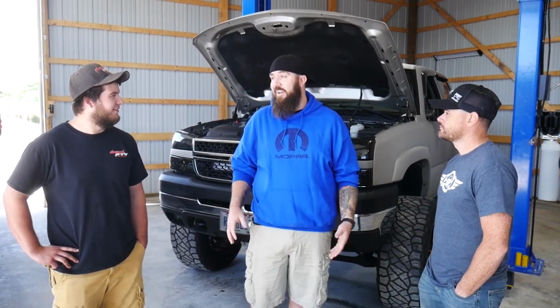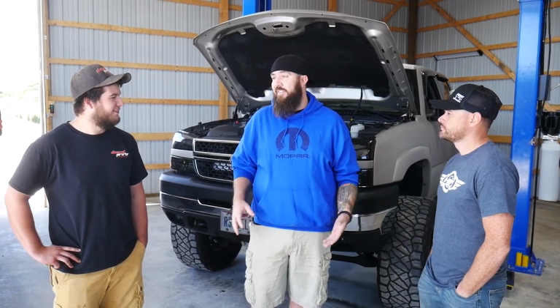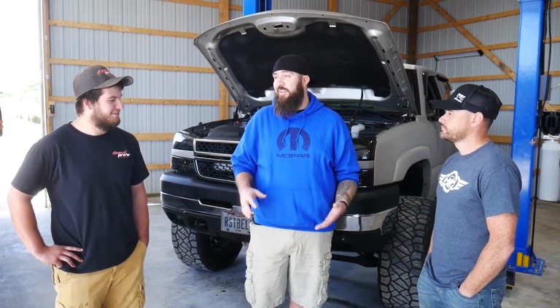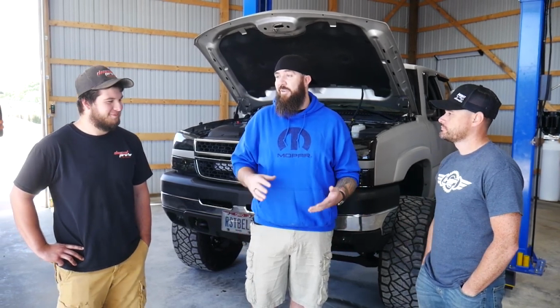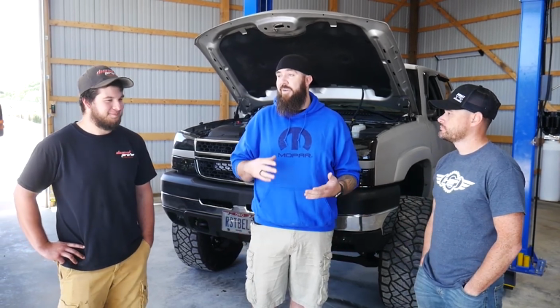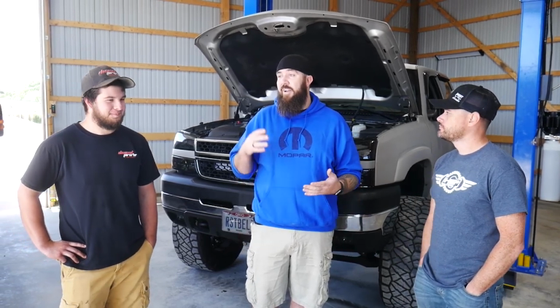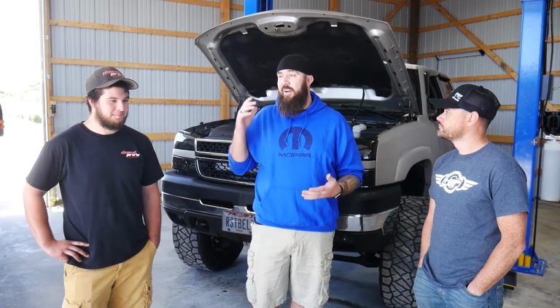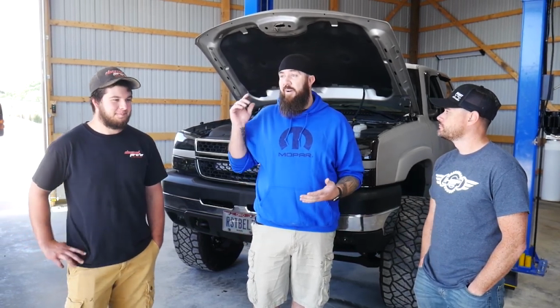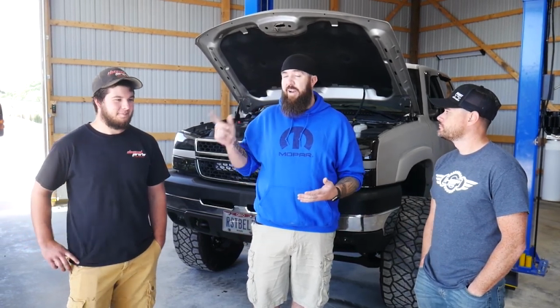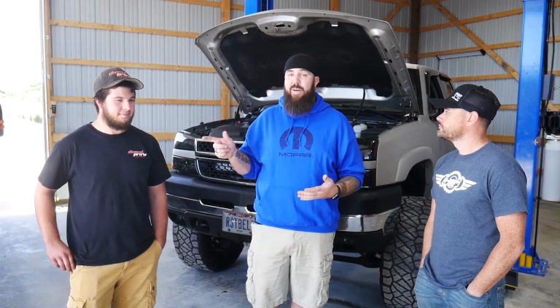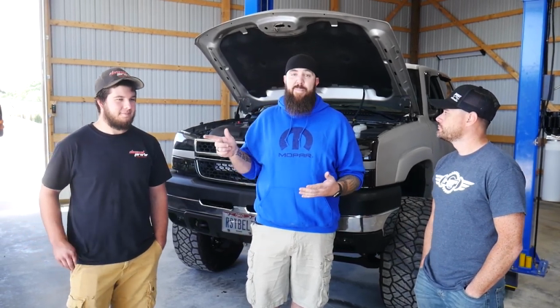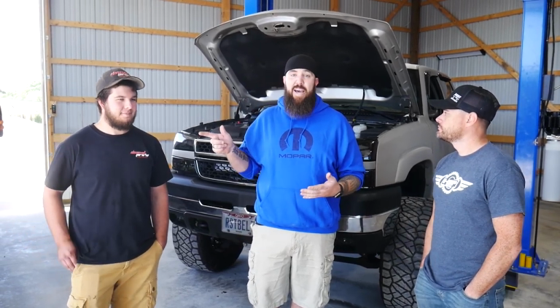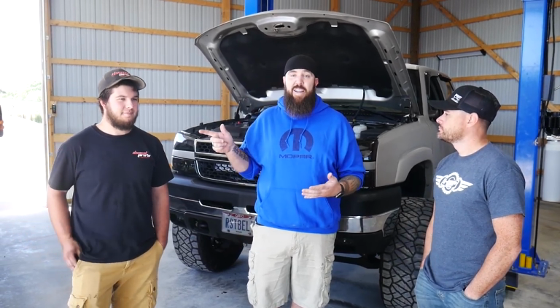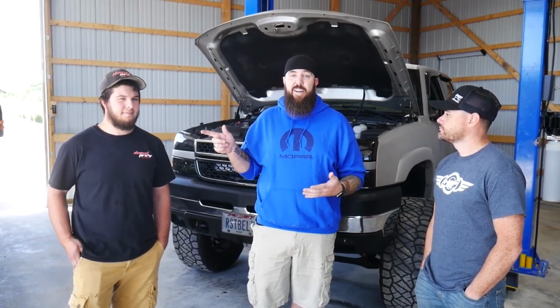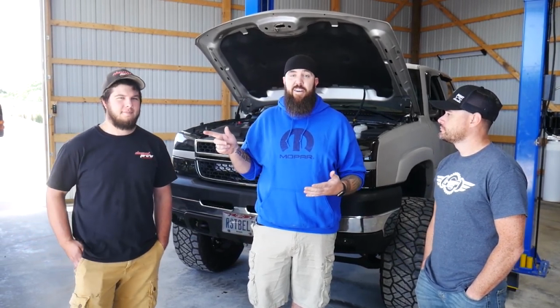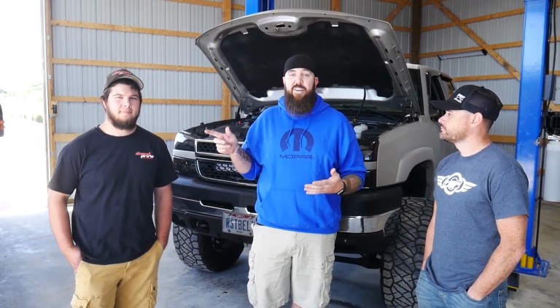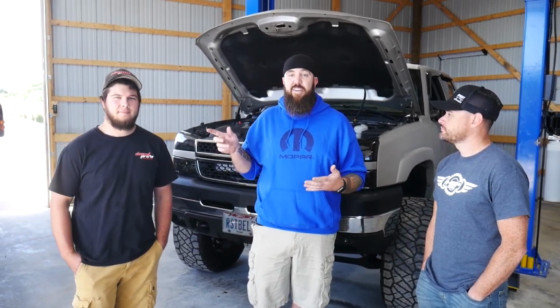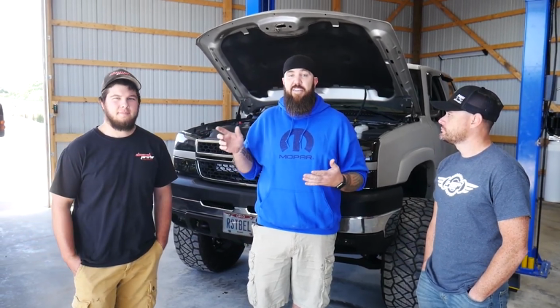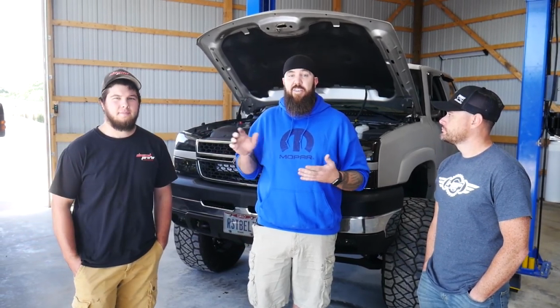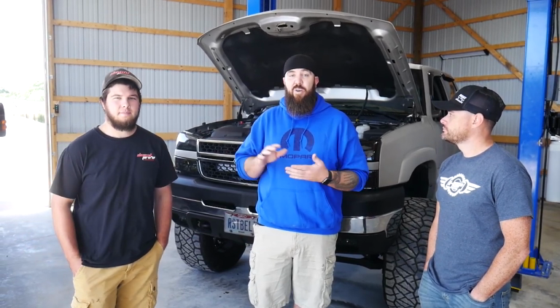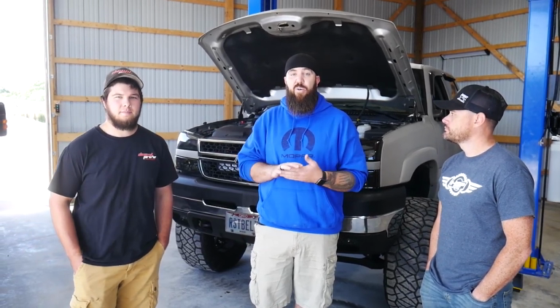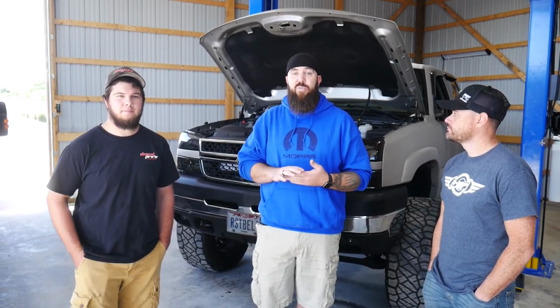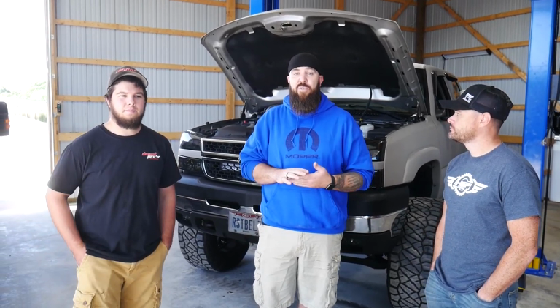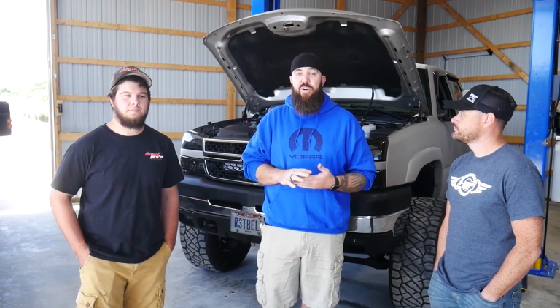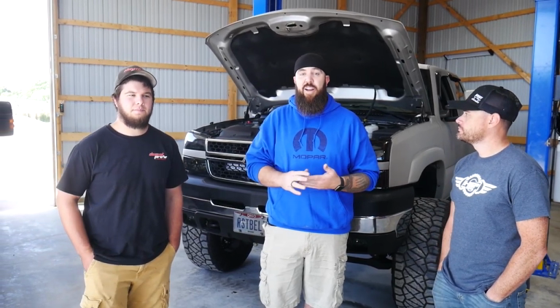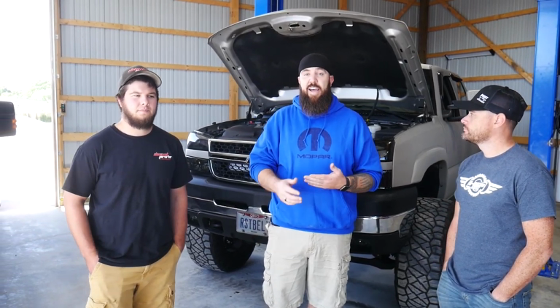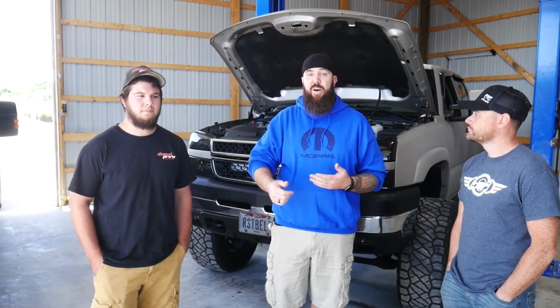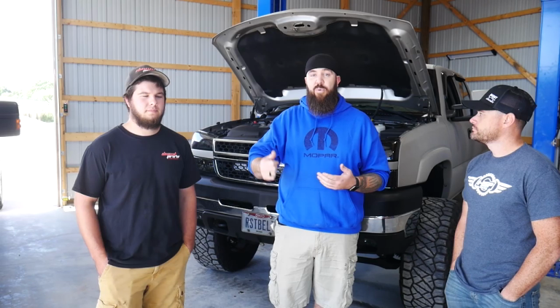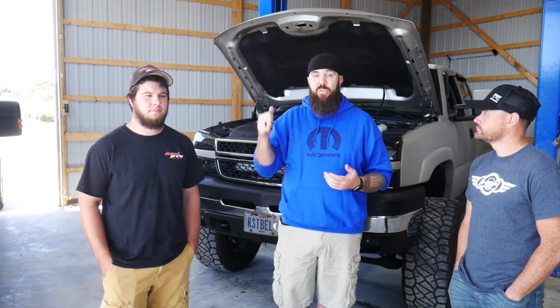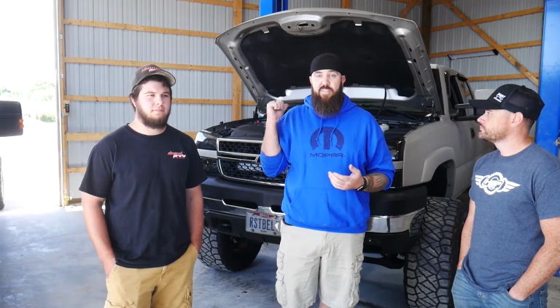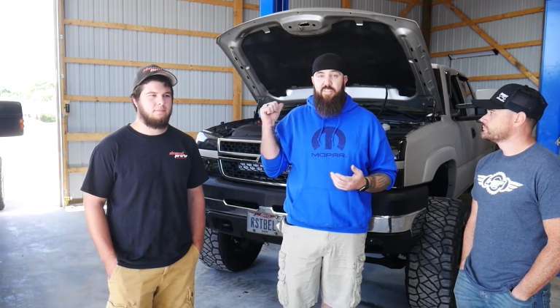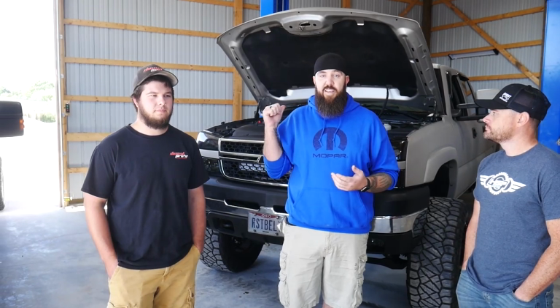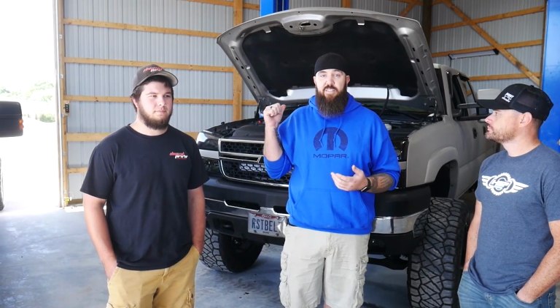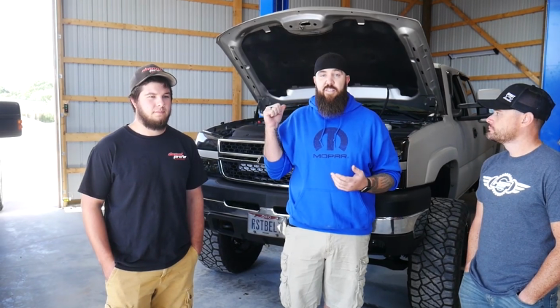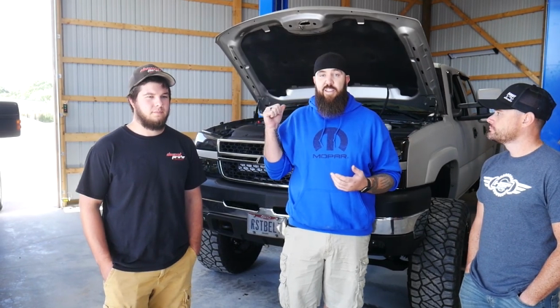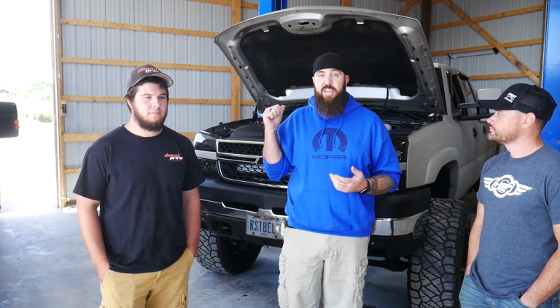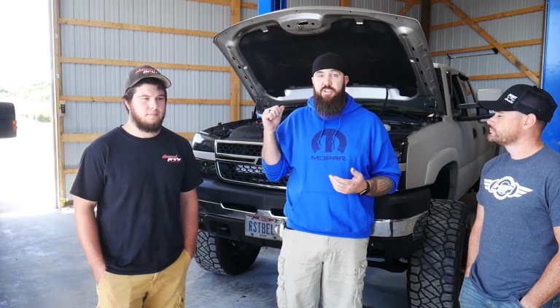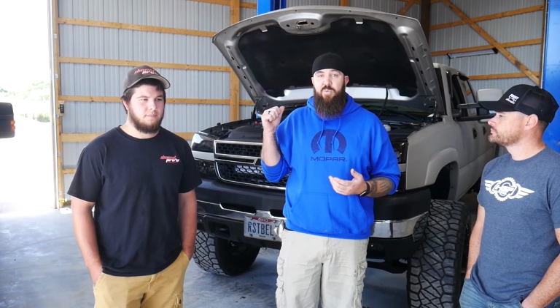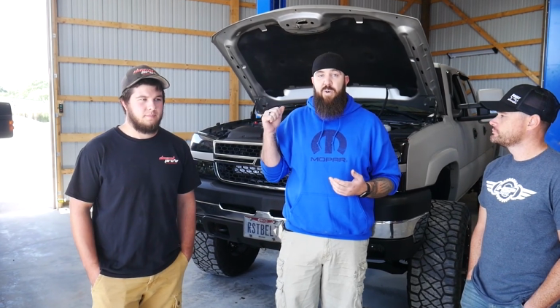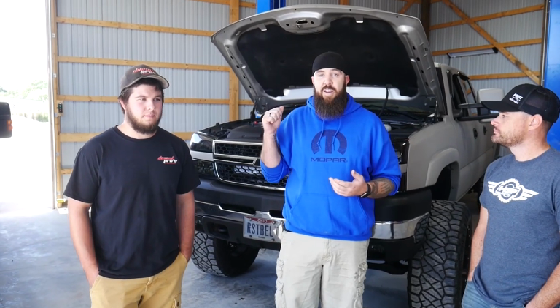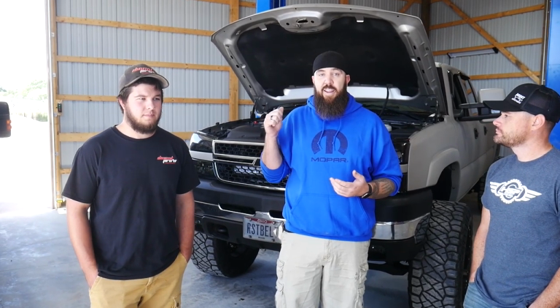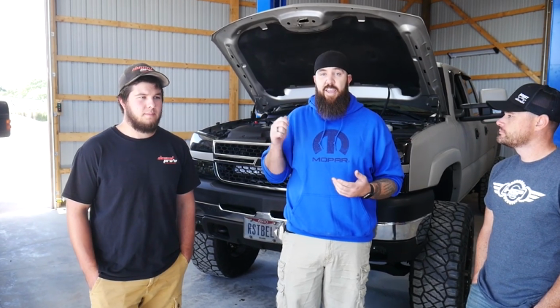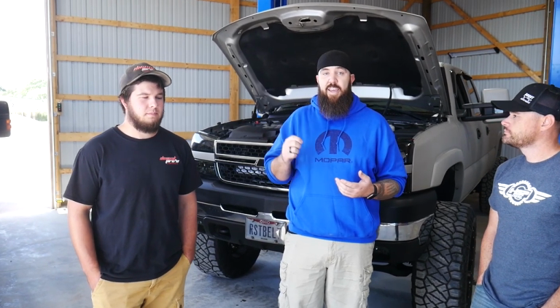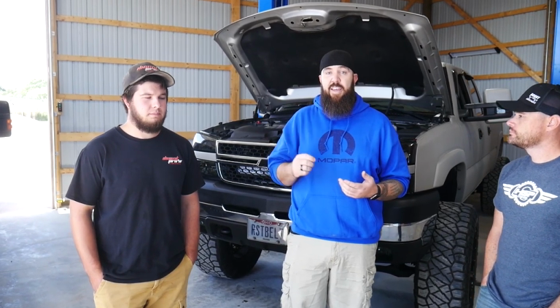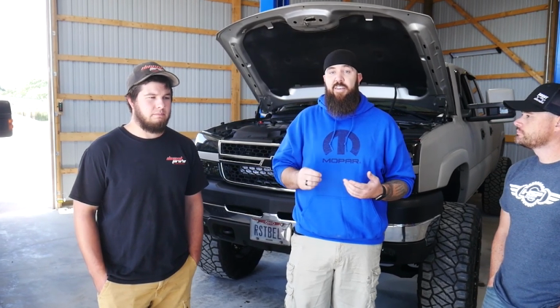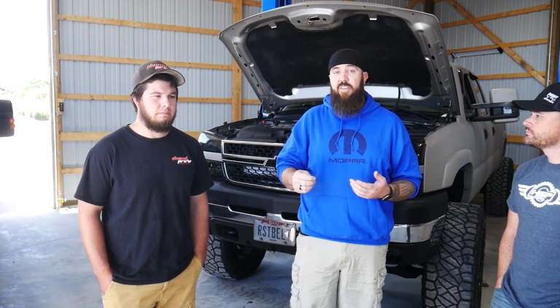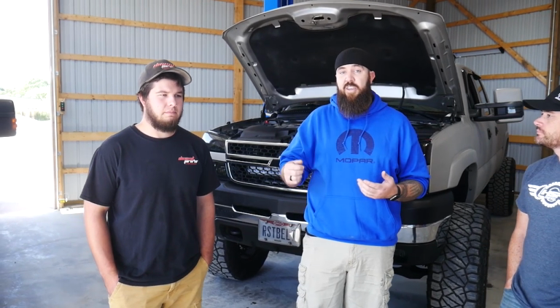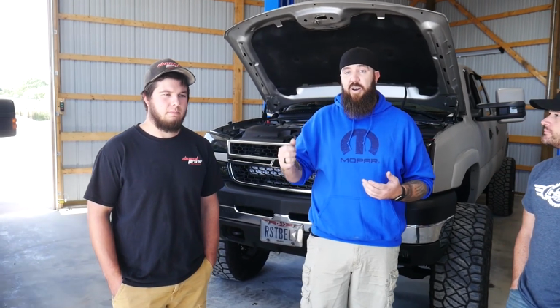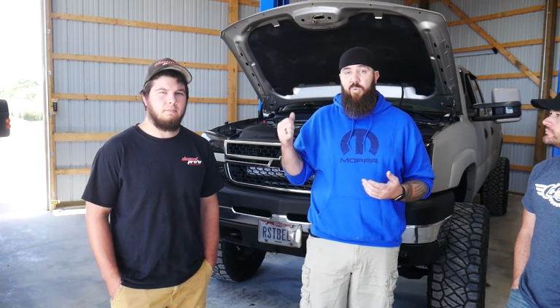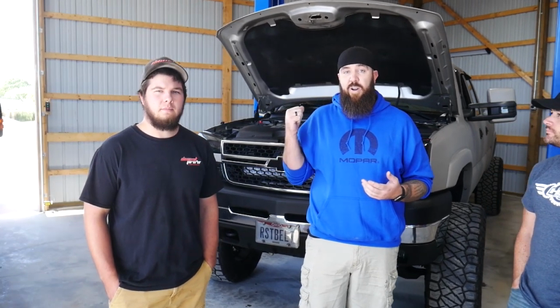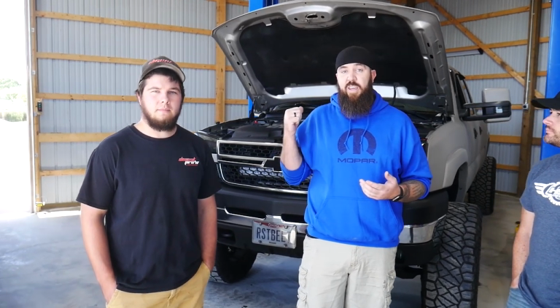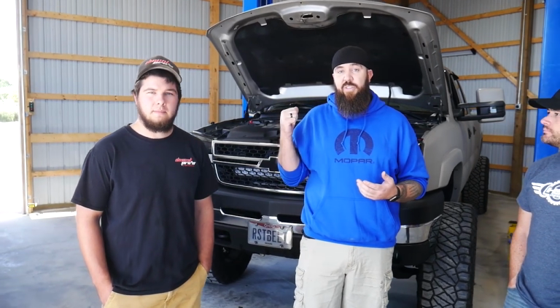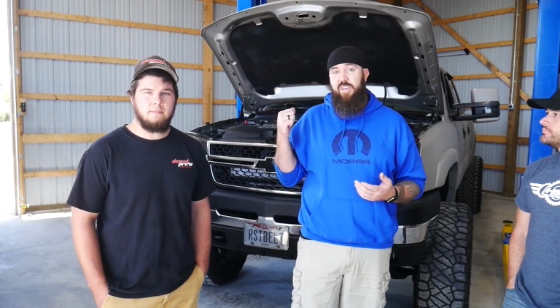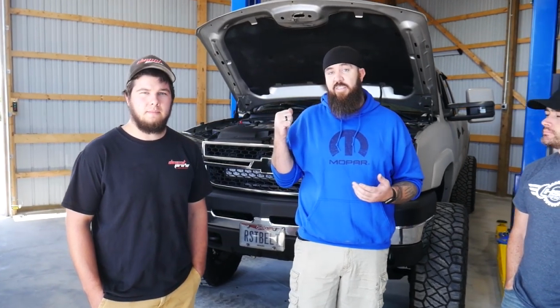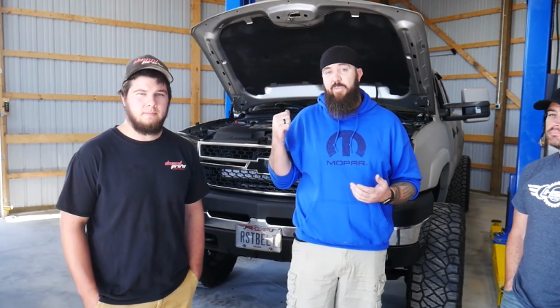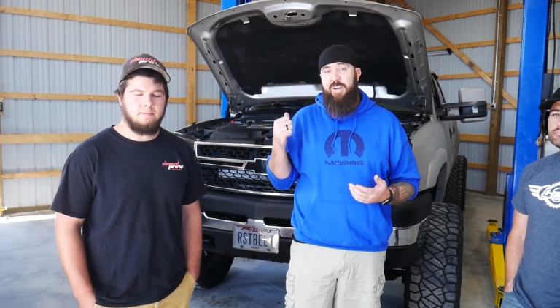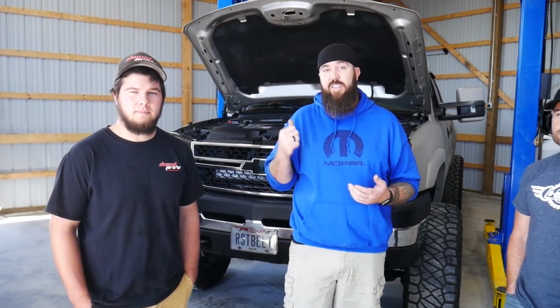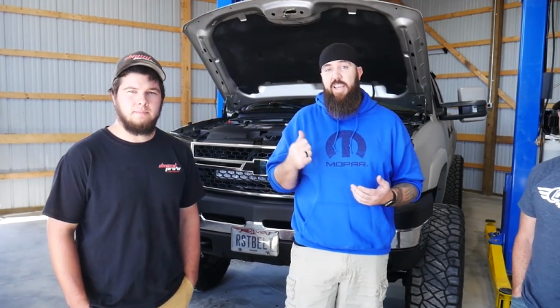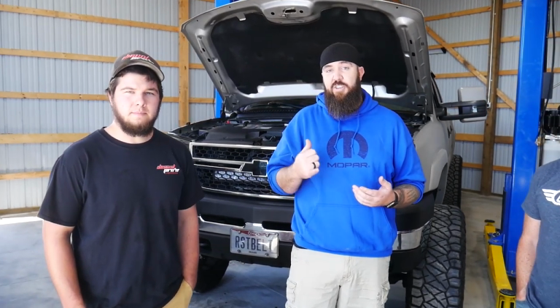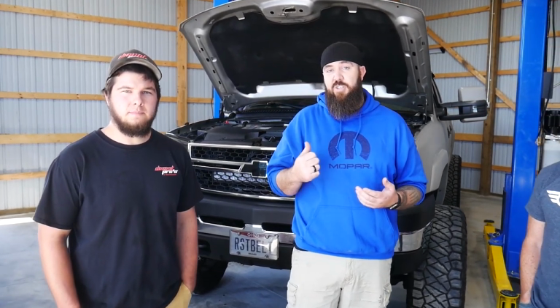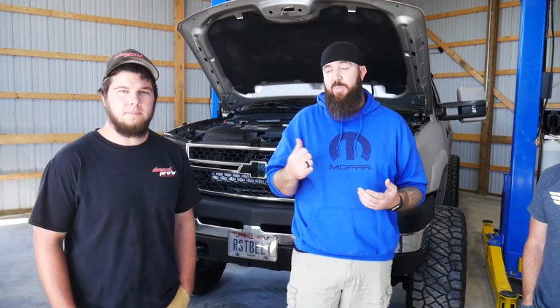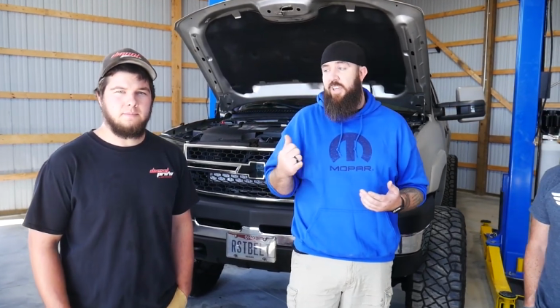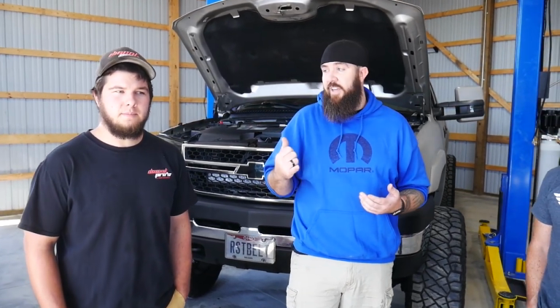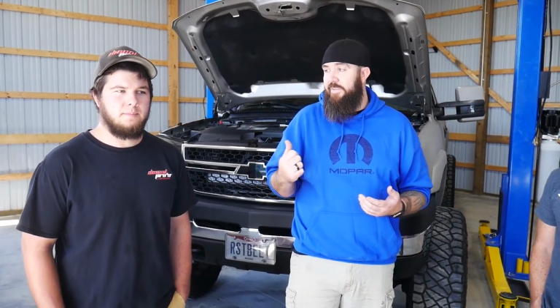So I want to have Matt here go over how this installation went and what he thinks about the HSP kit.